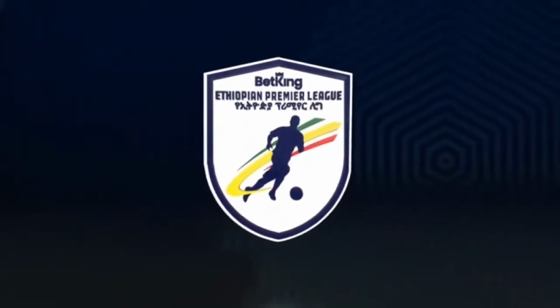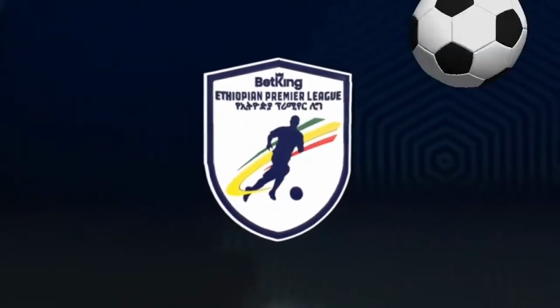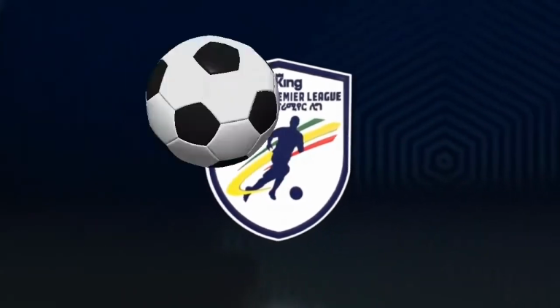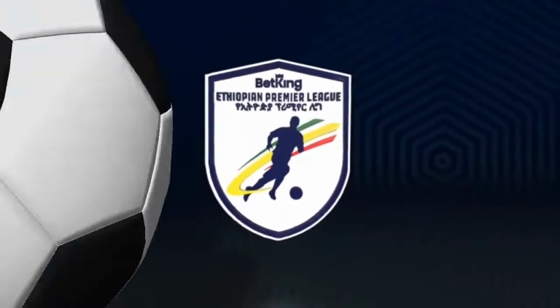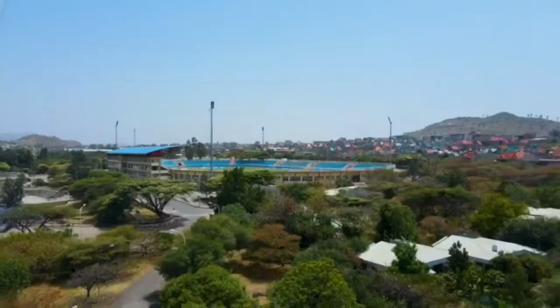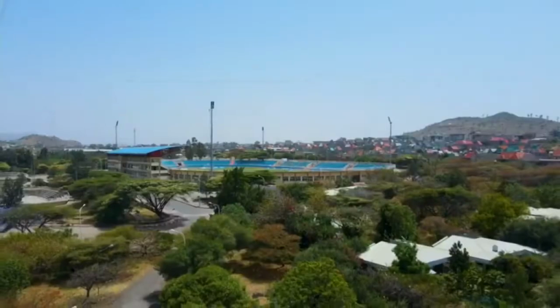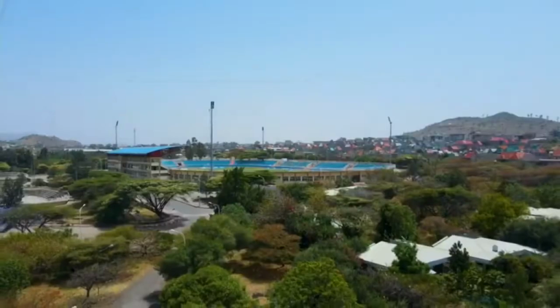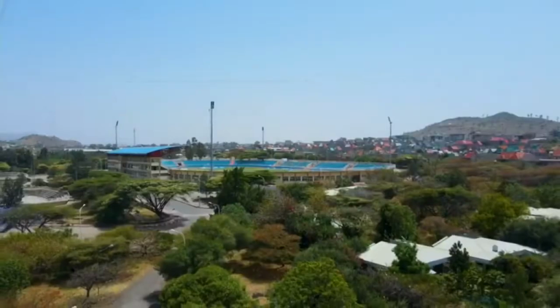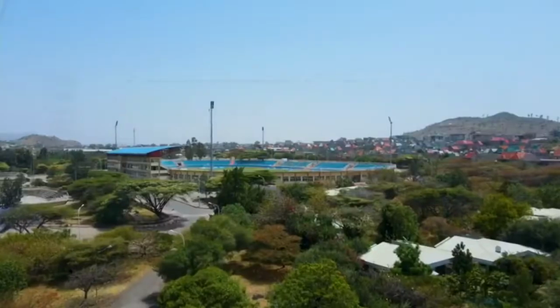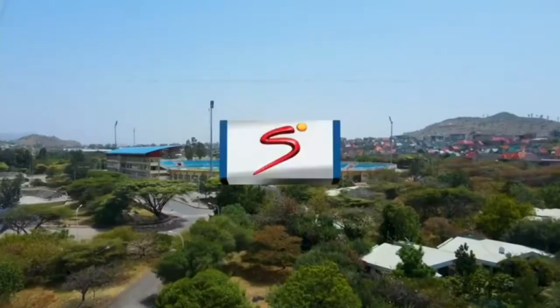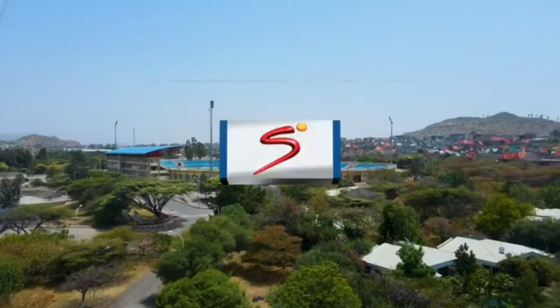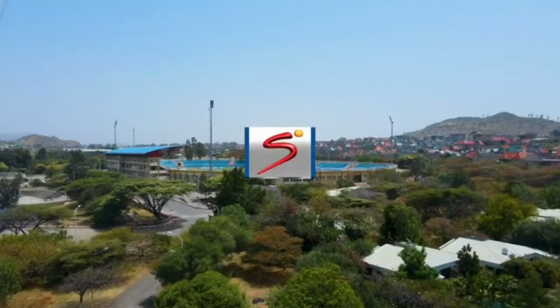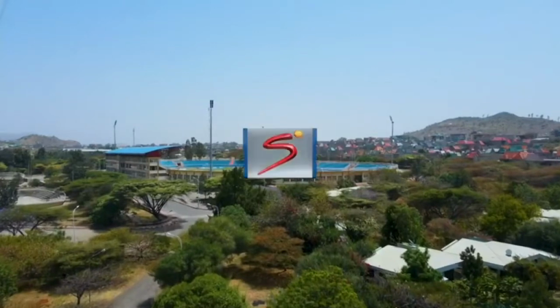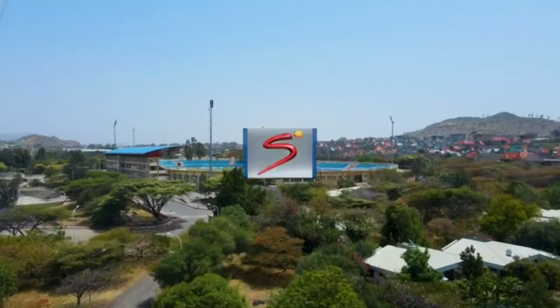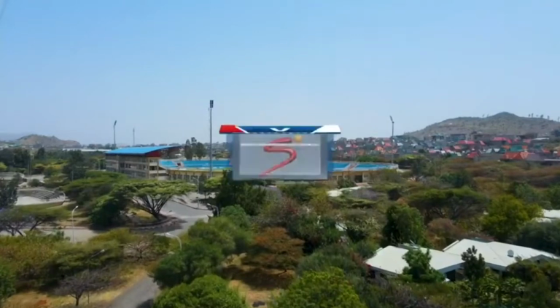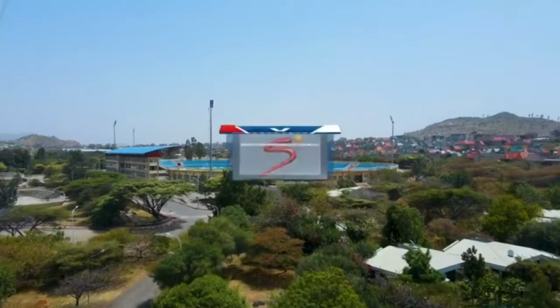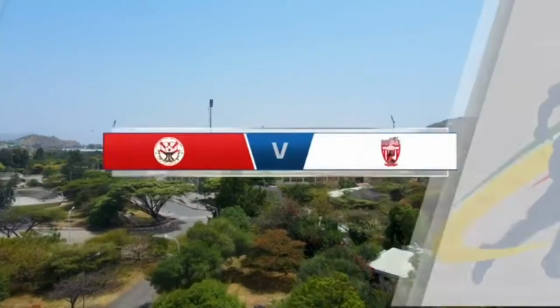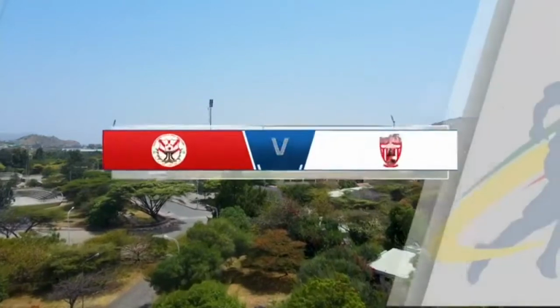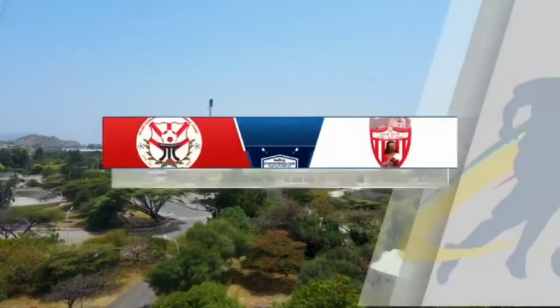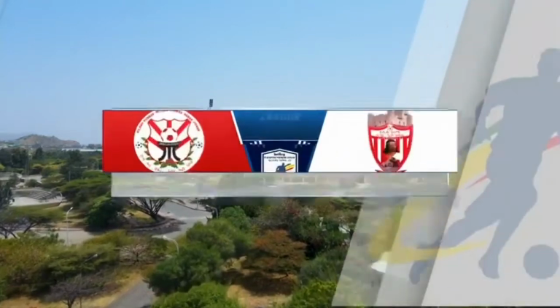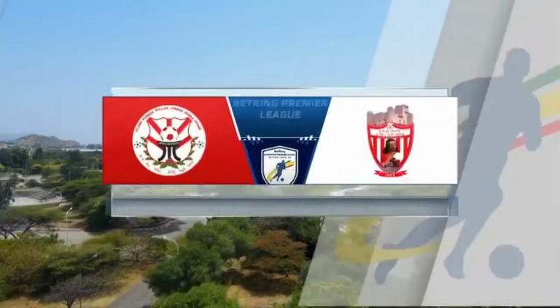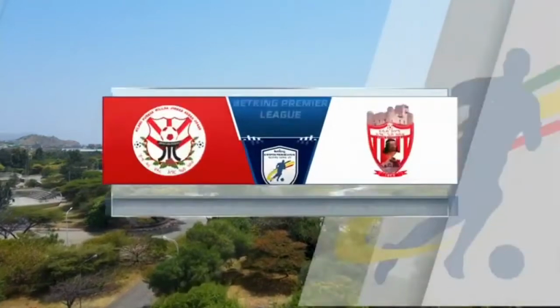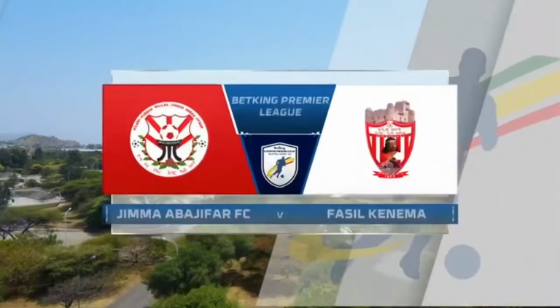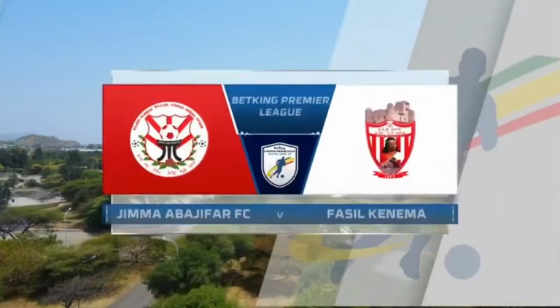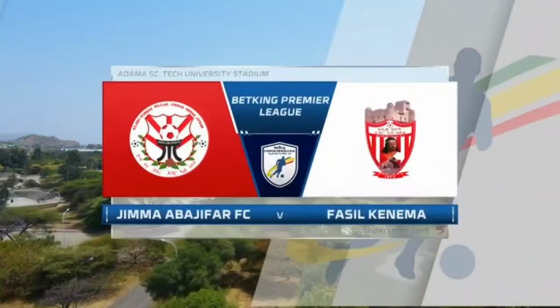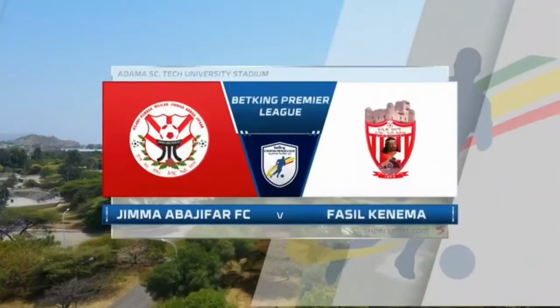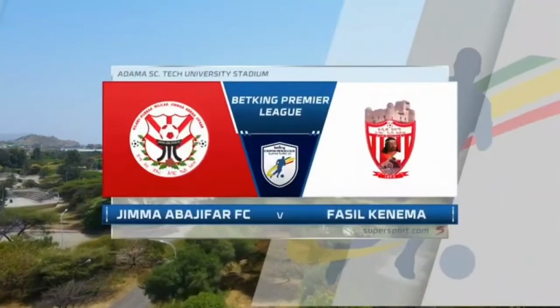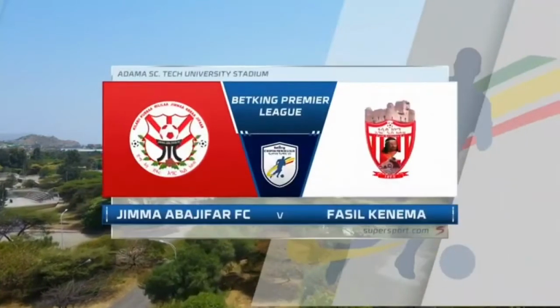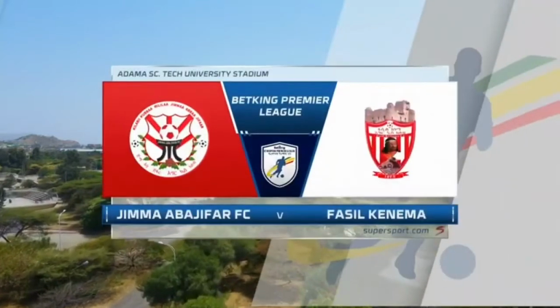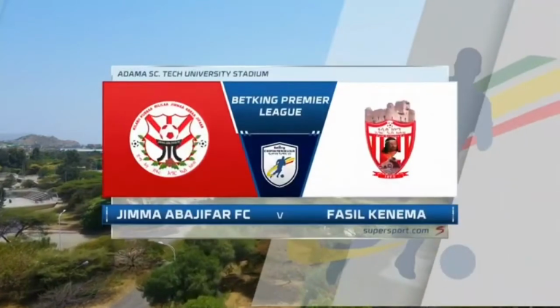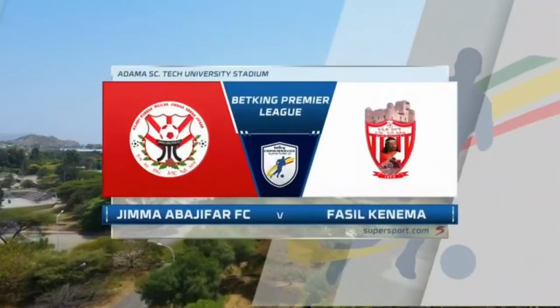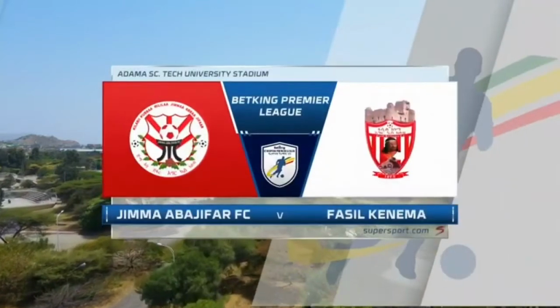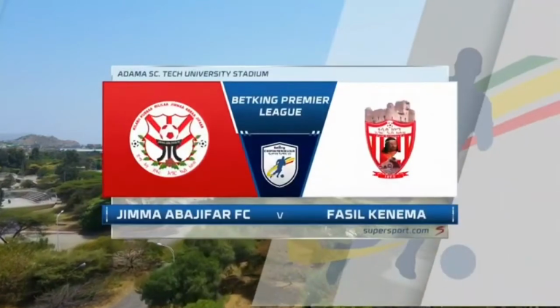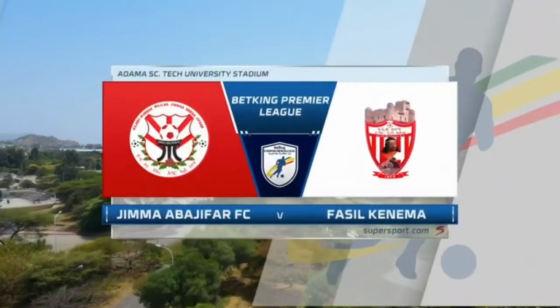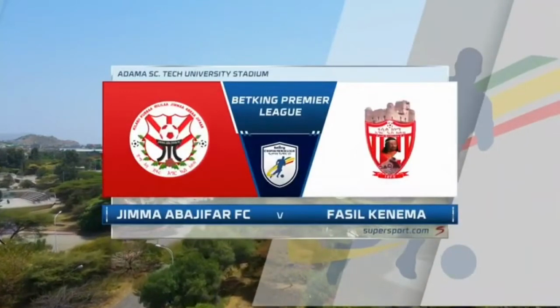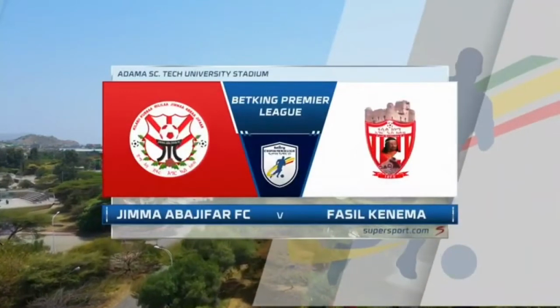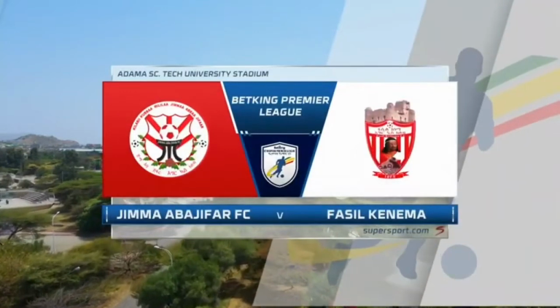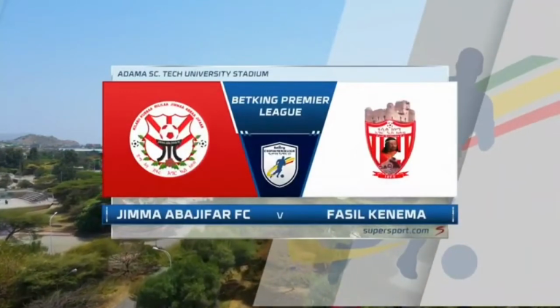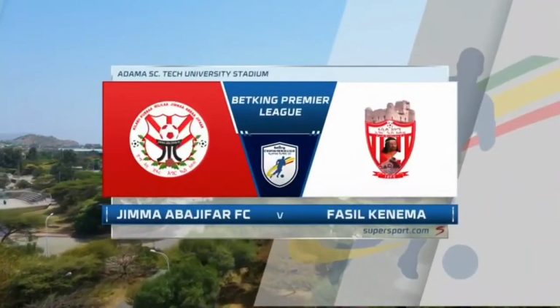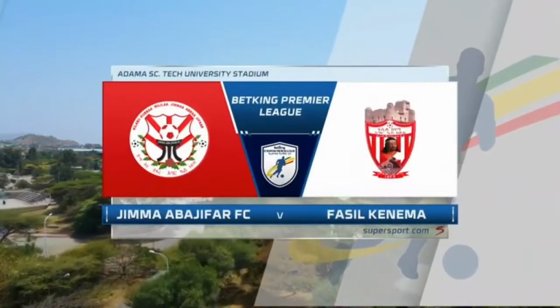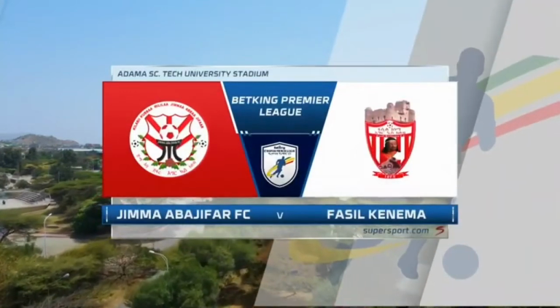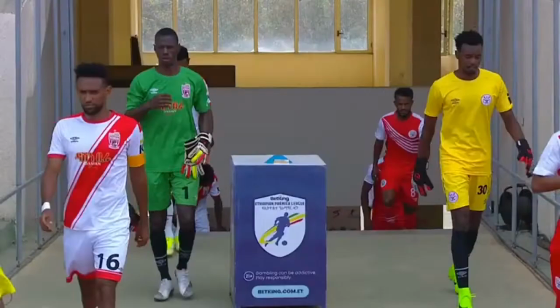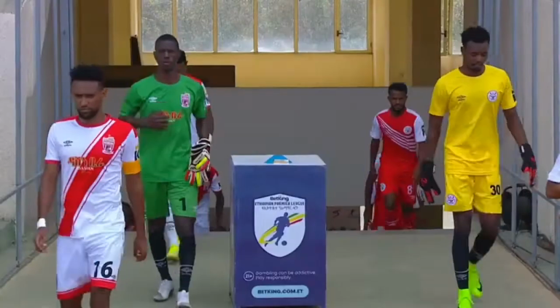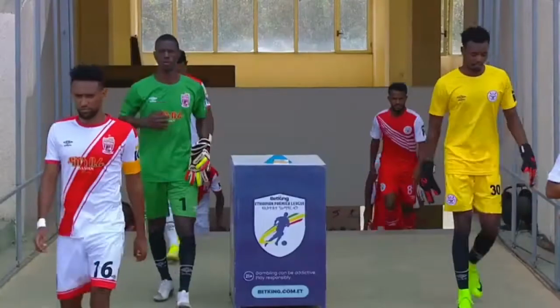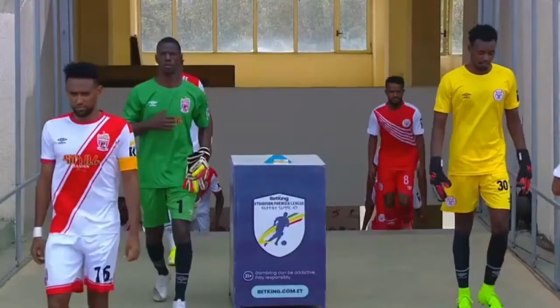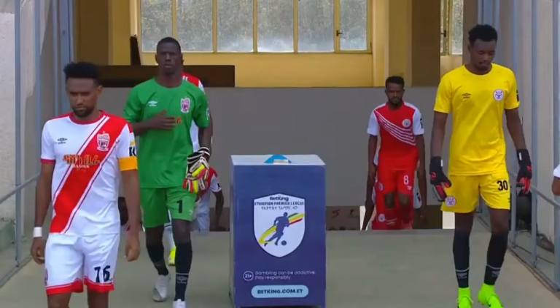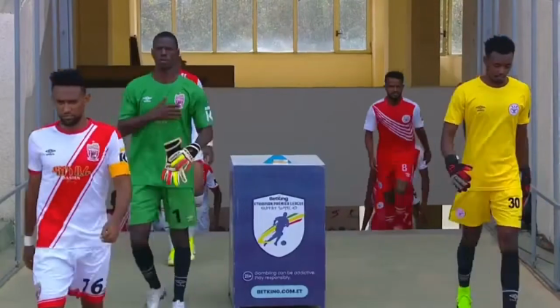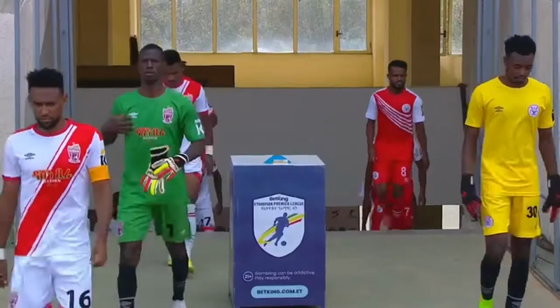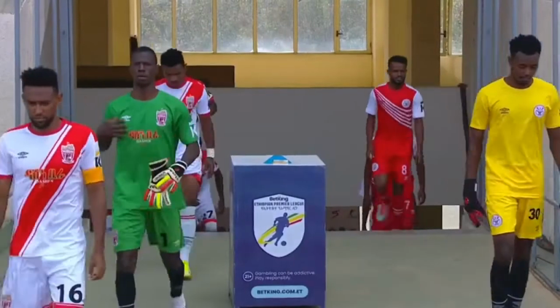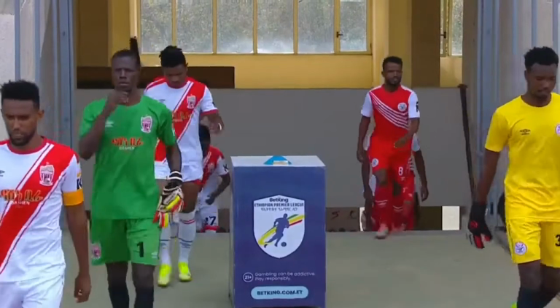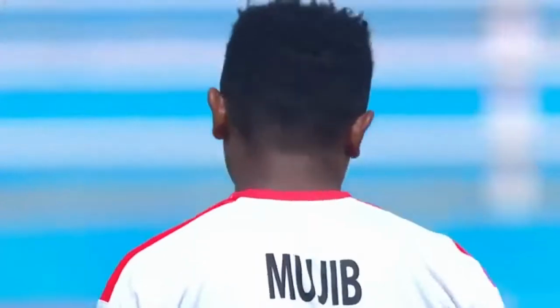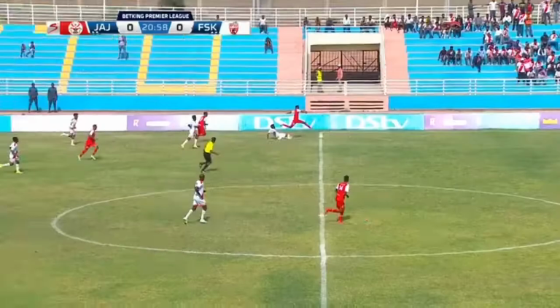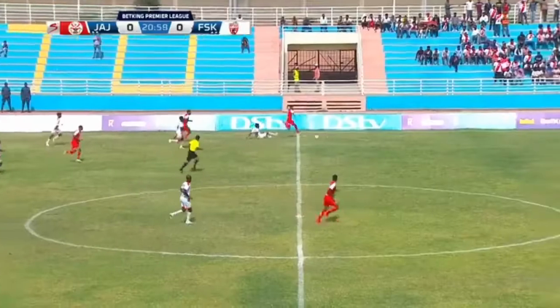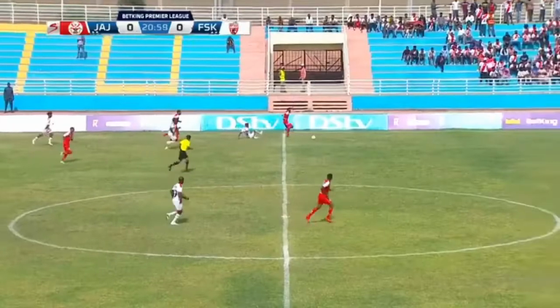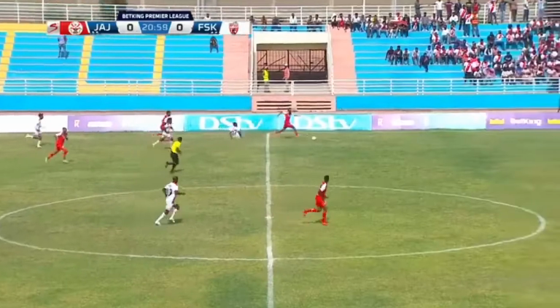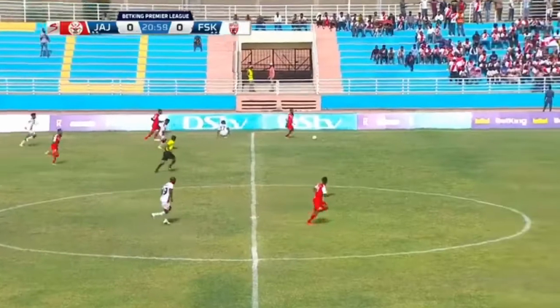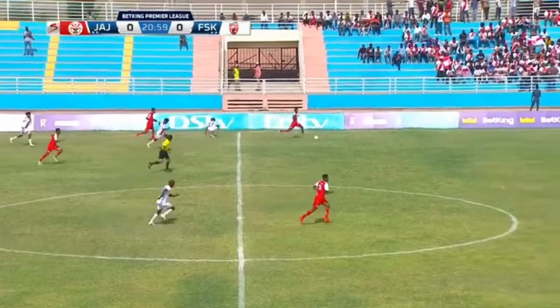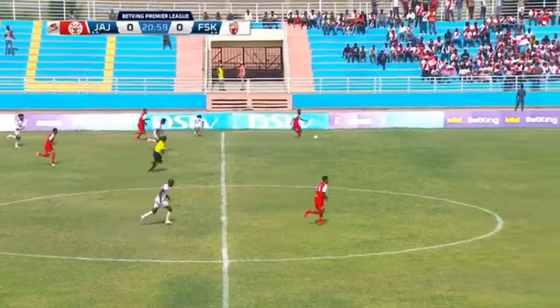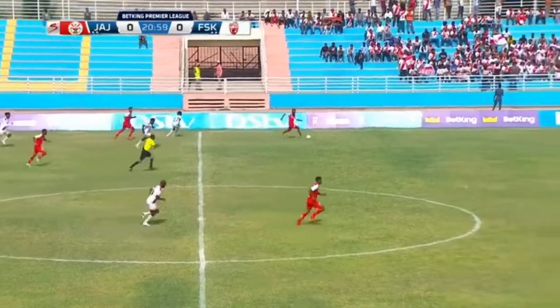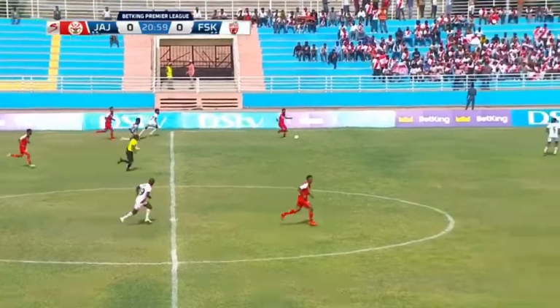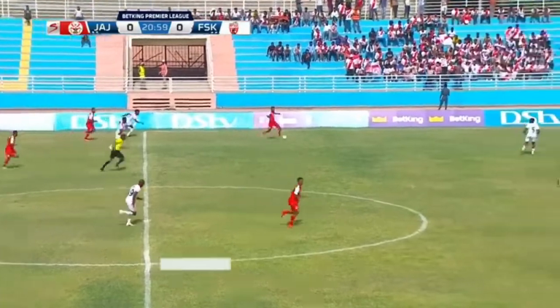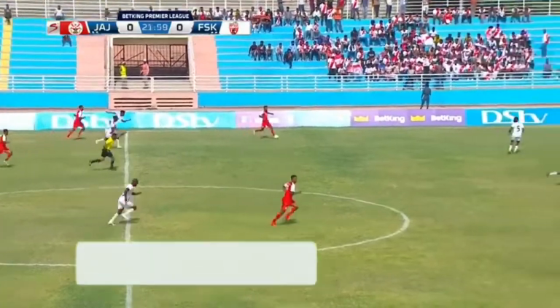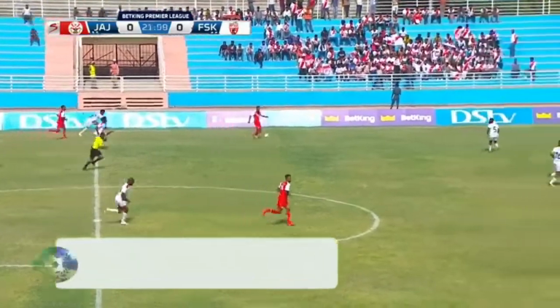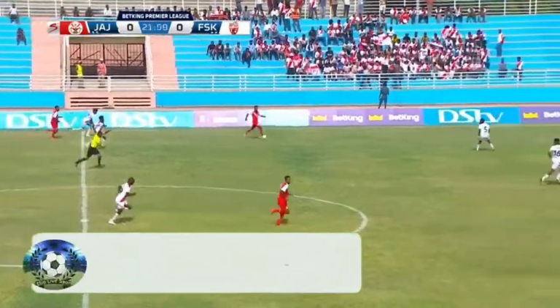A very lovely afternoon to you. Welcome to the Adama Science and Technology University at the Ethiopian Premier League this season.